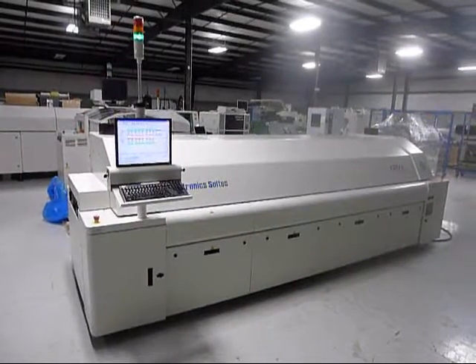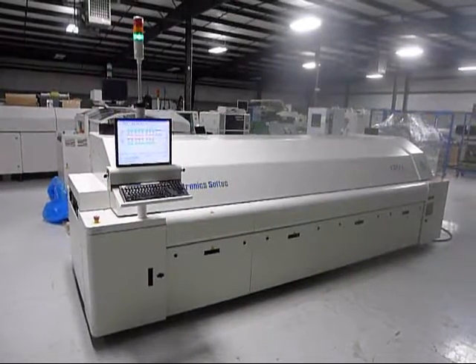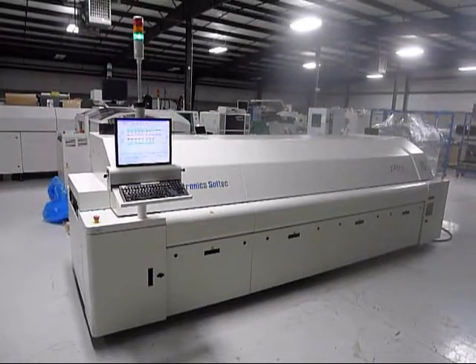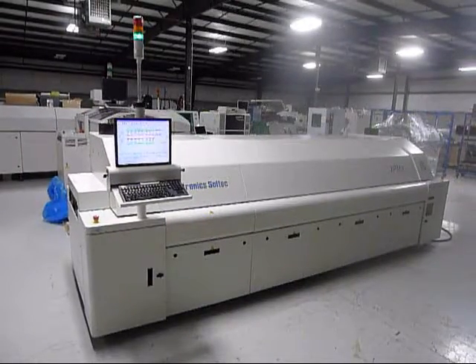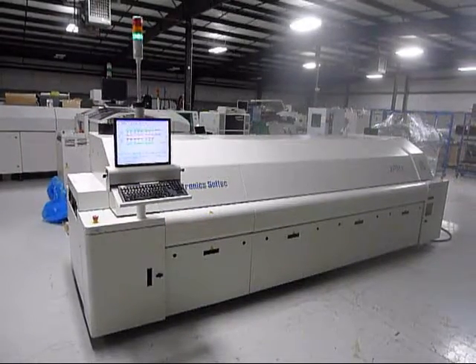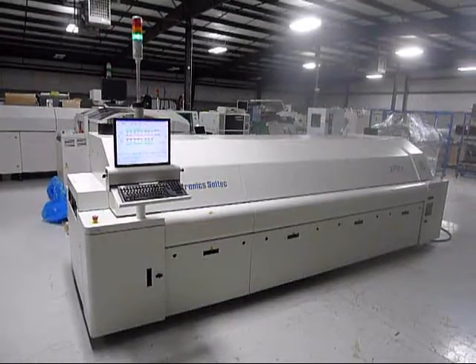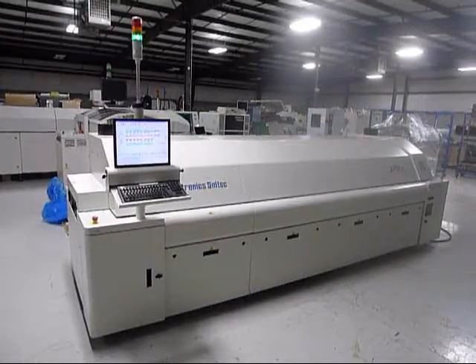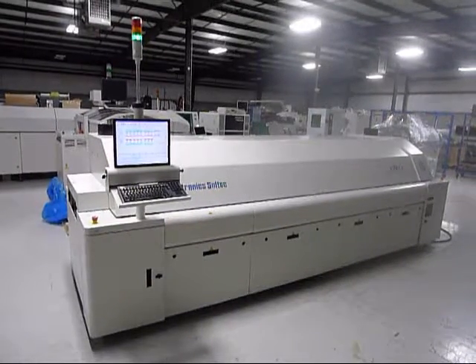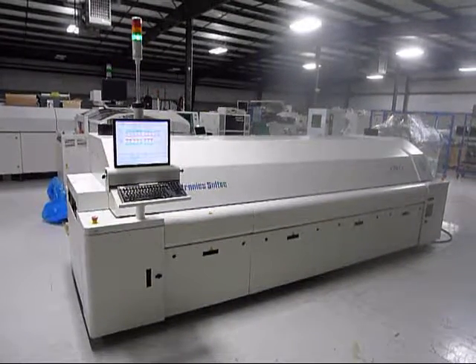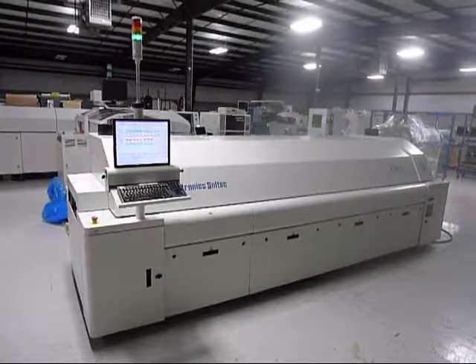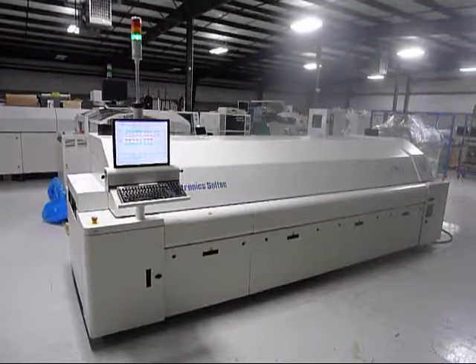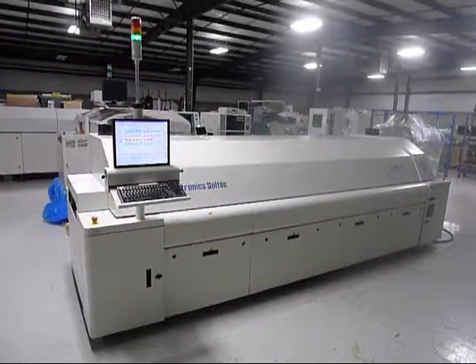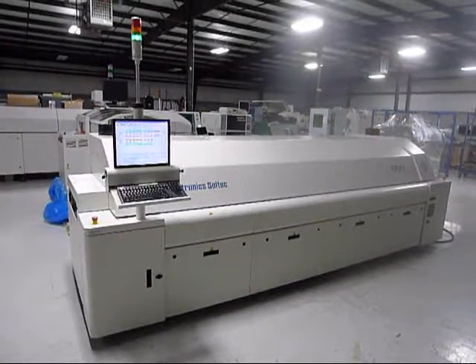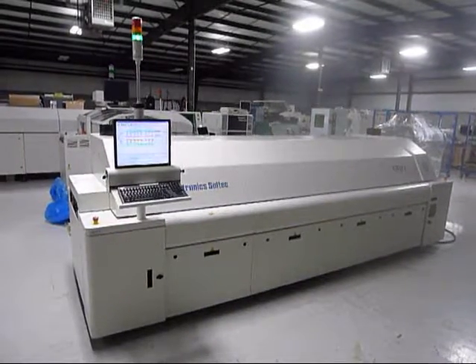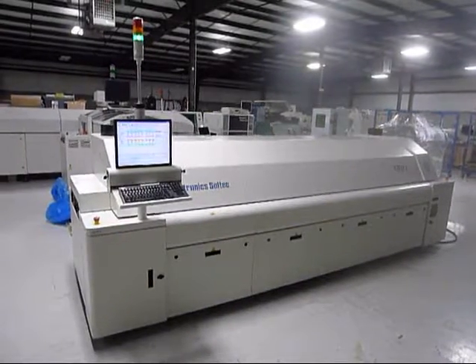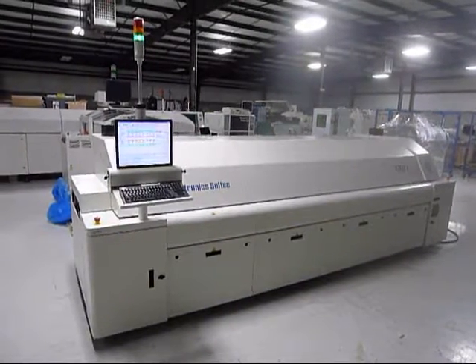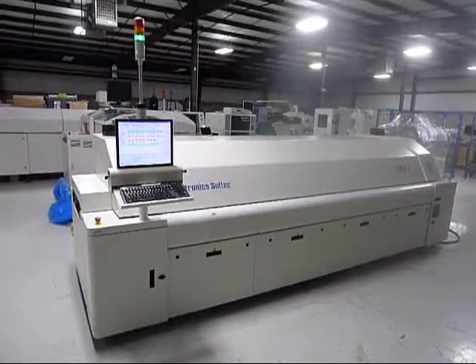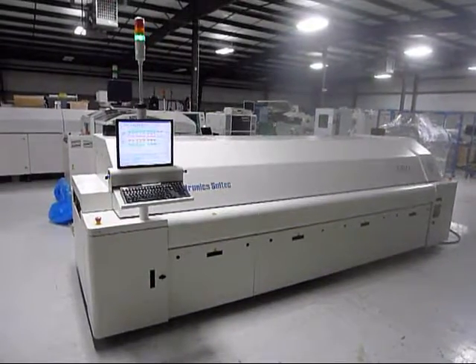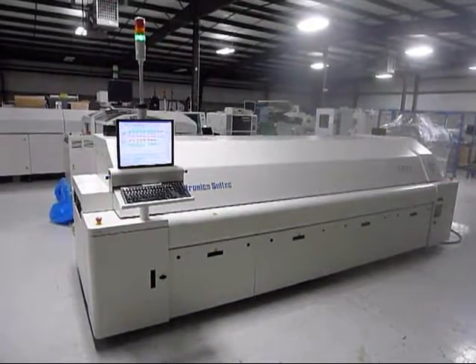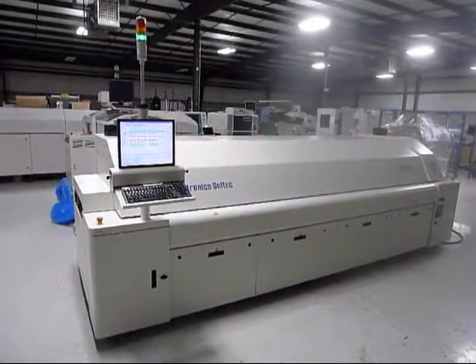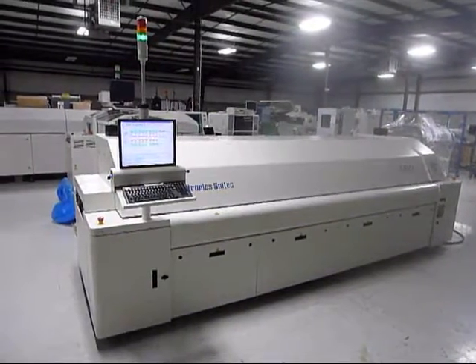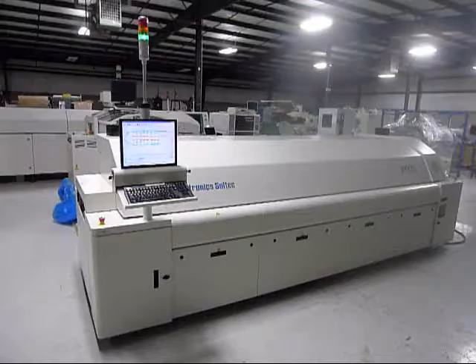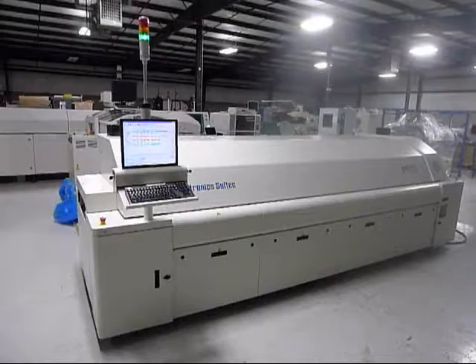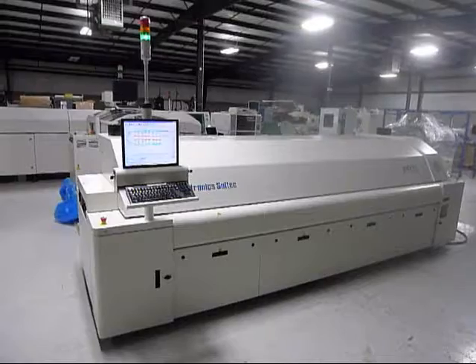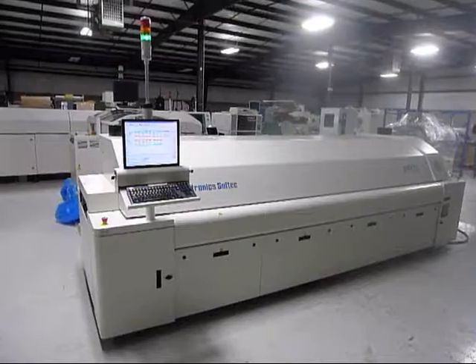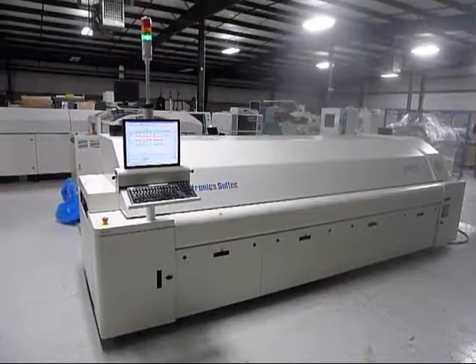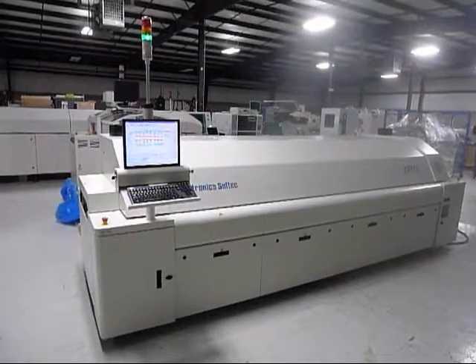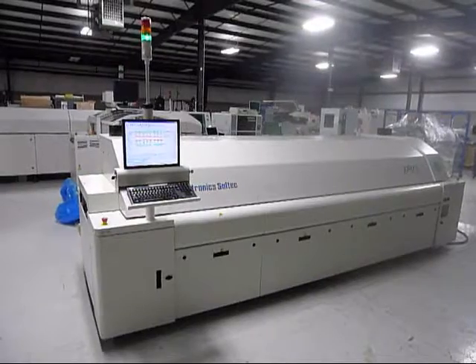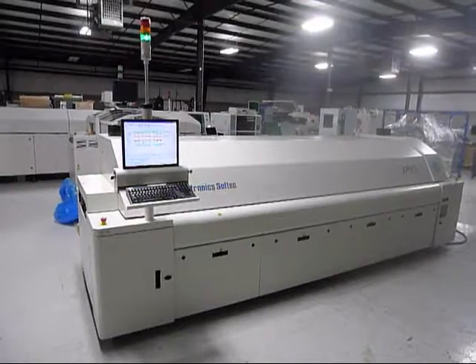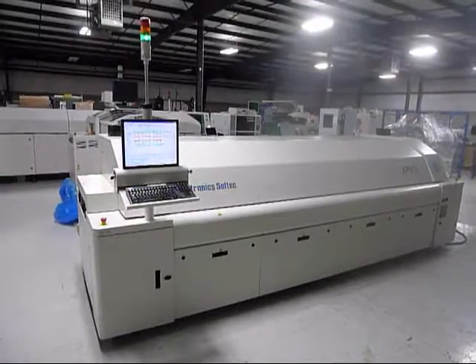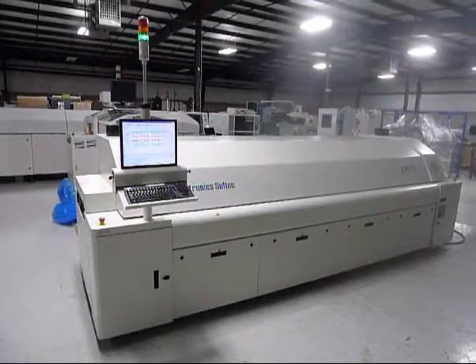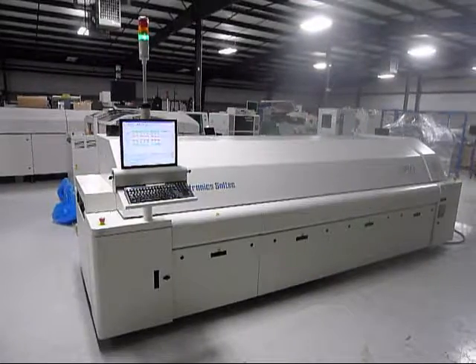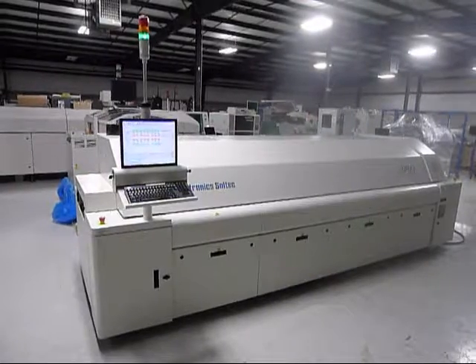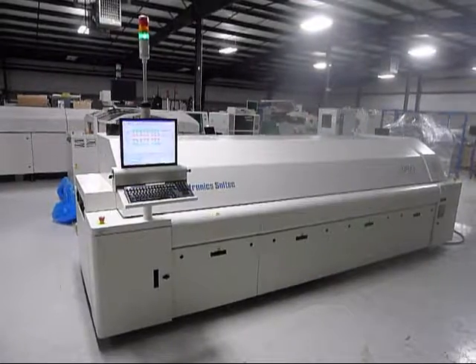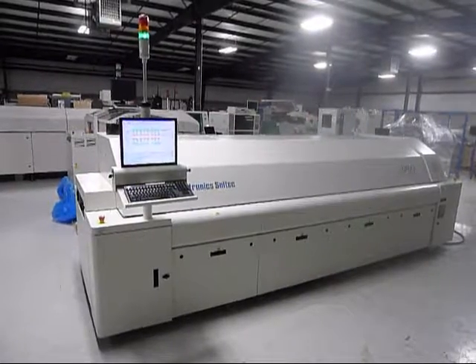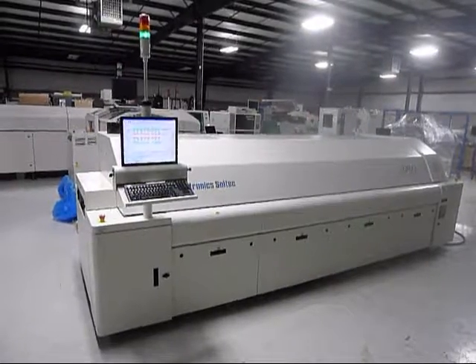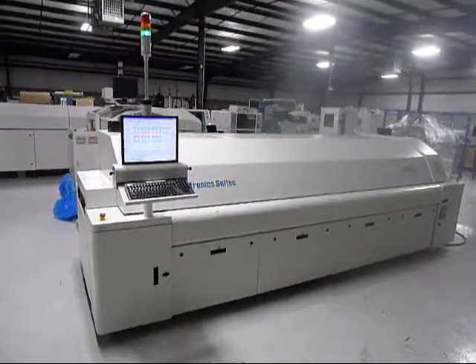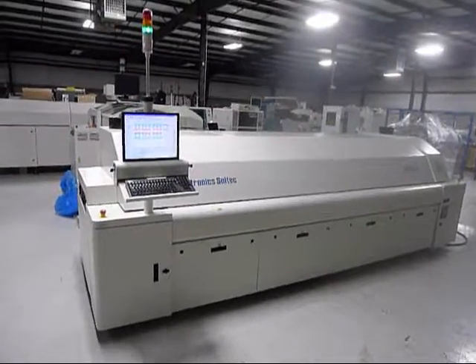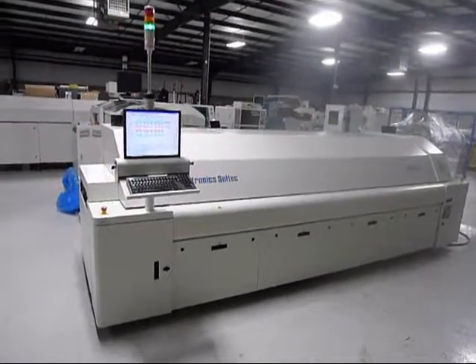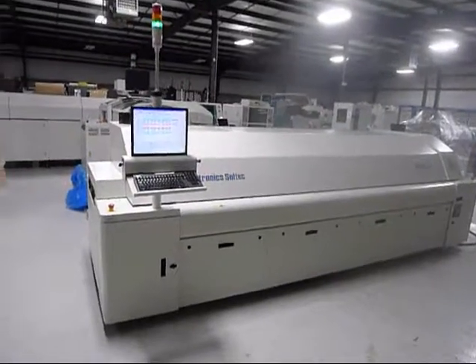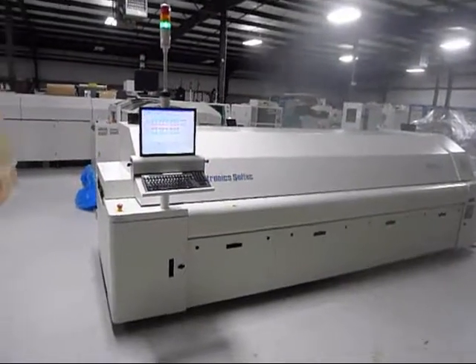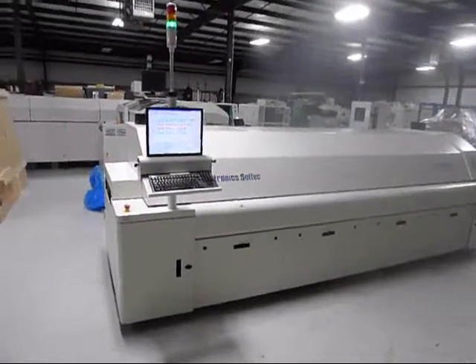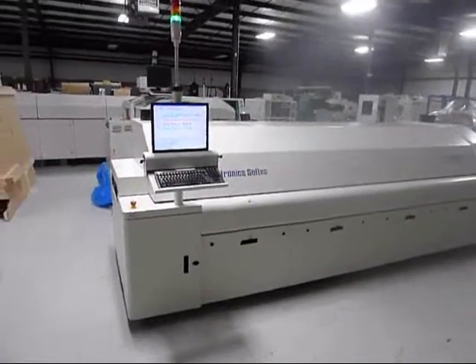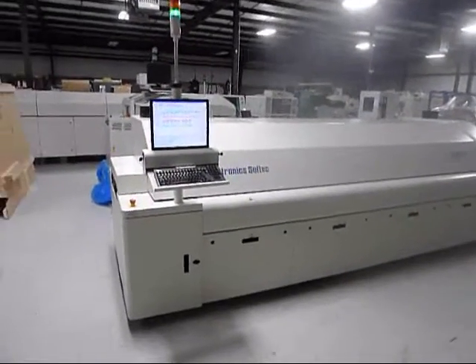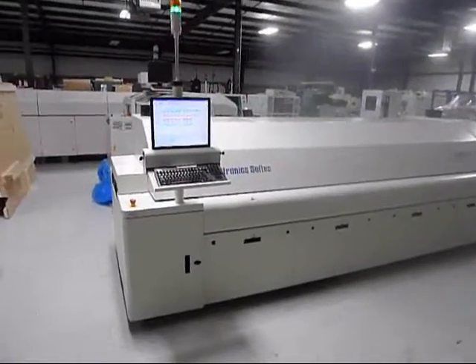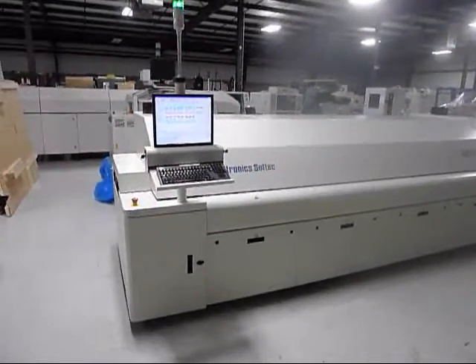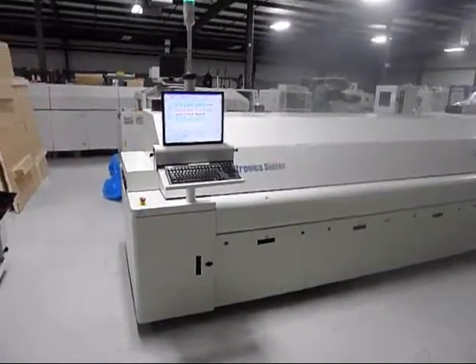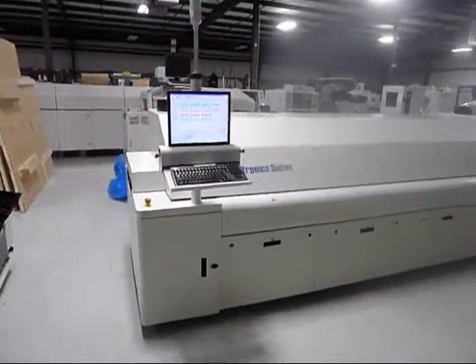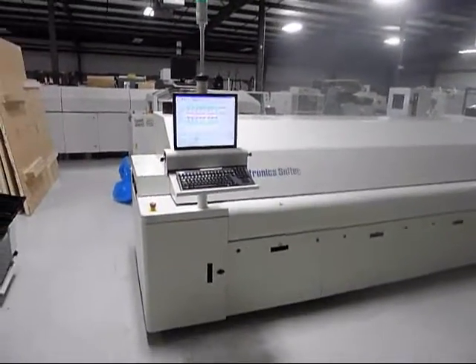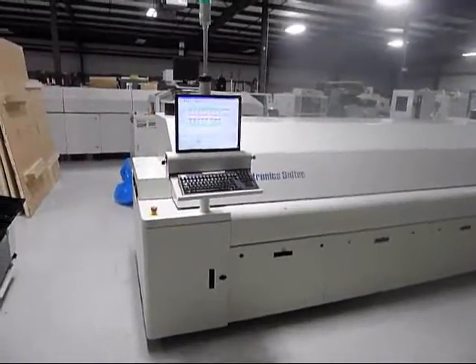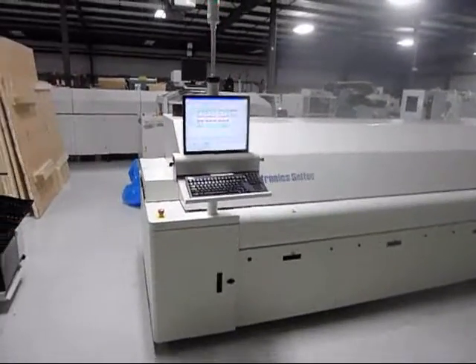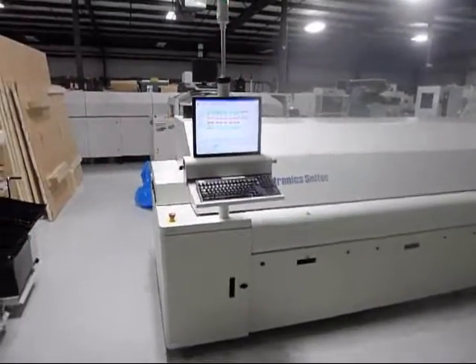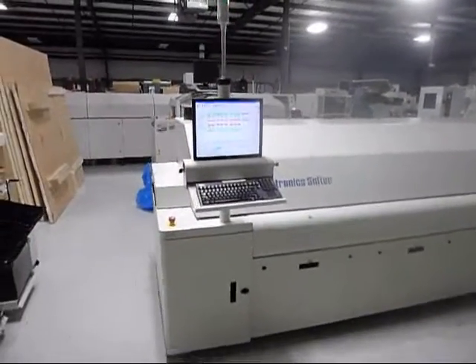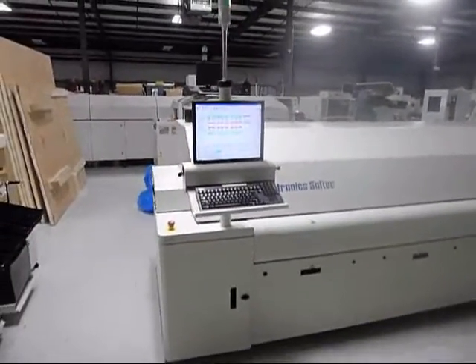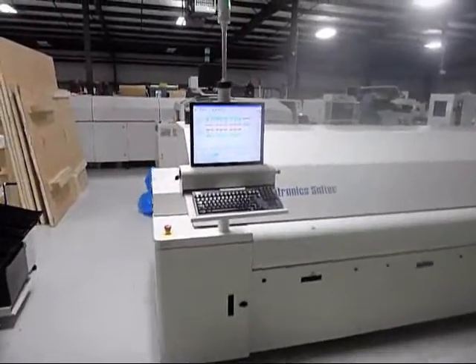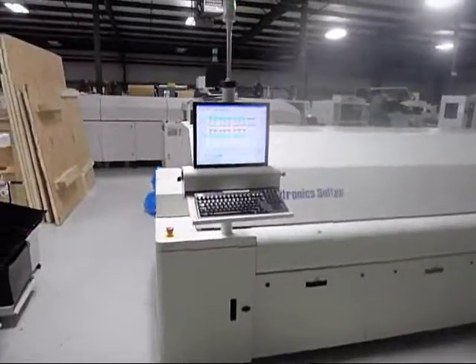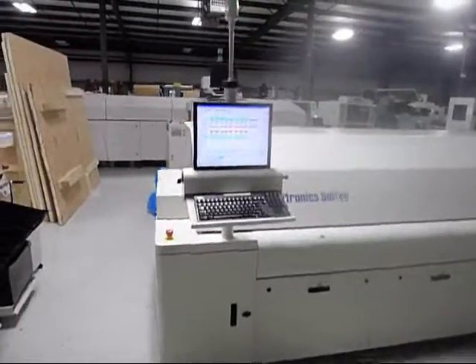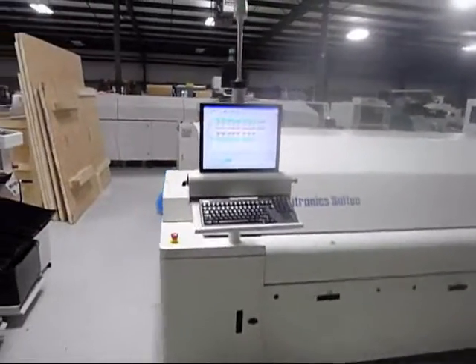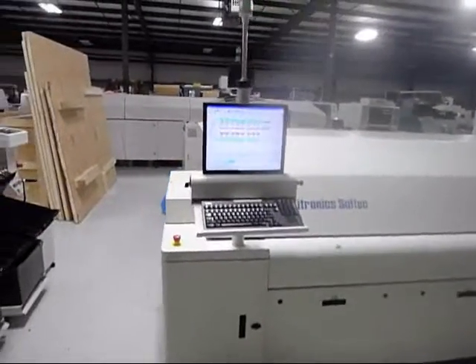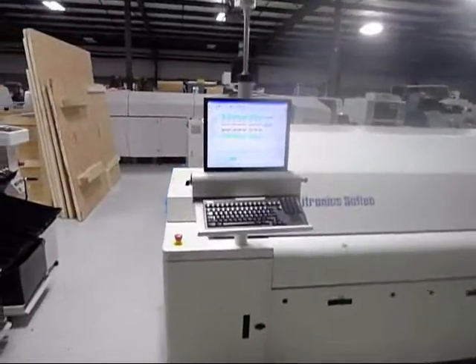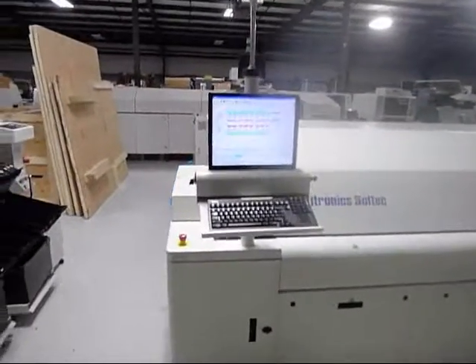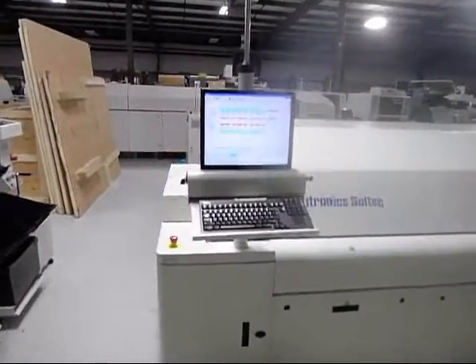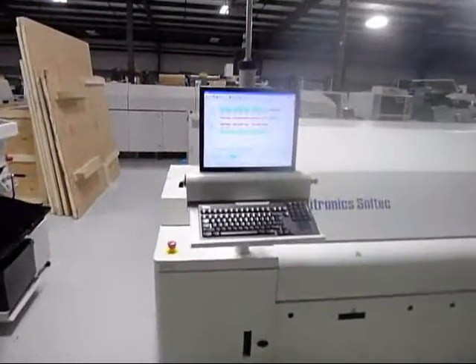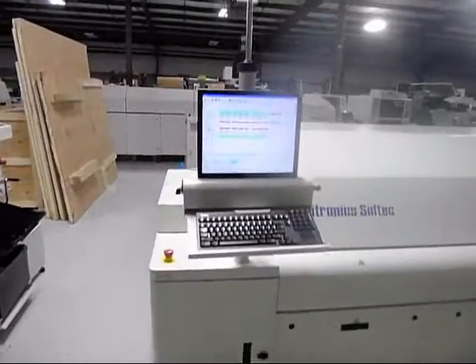This is a video demonstration for the Vitronix XPN3. It's a 2010. It is up and running.